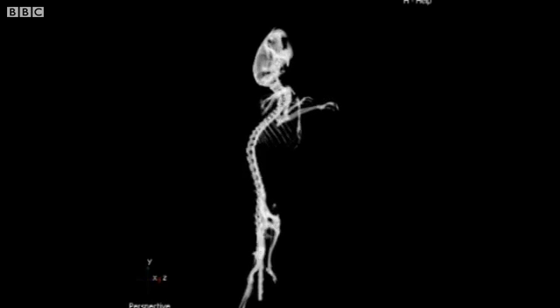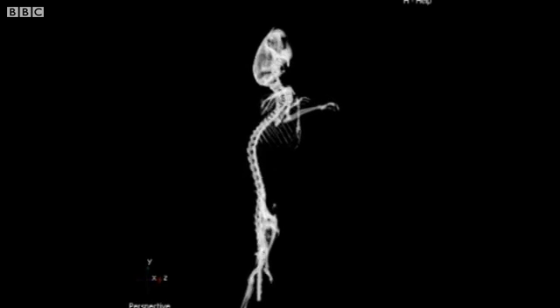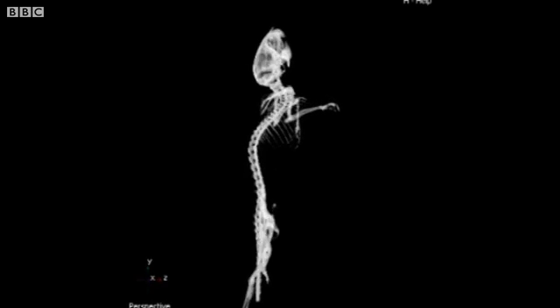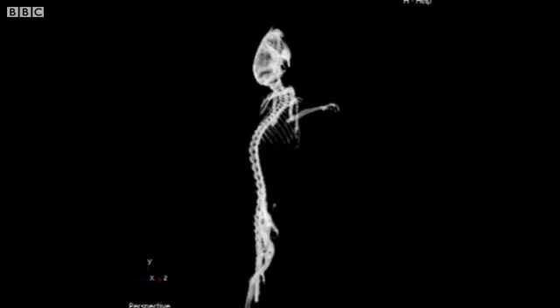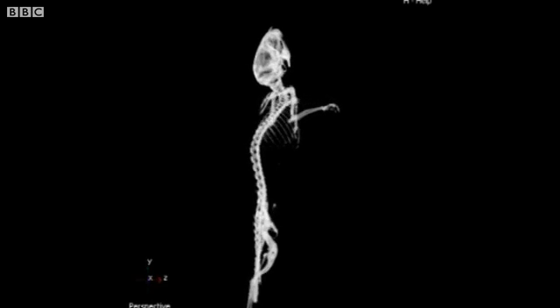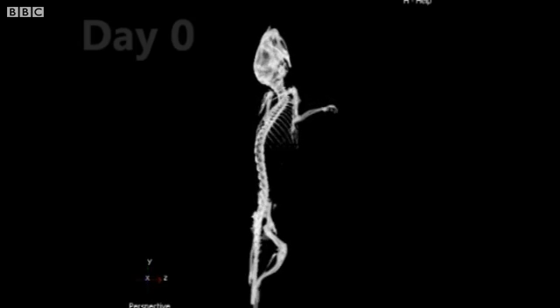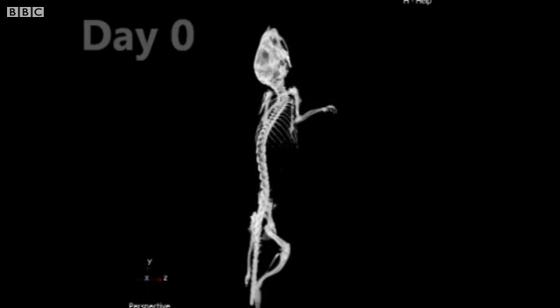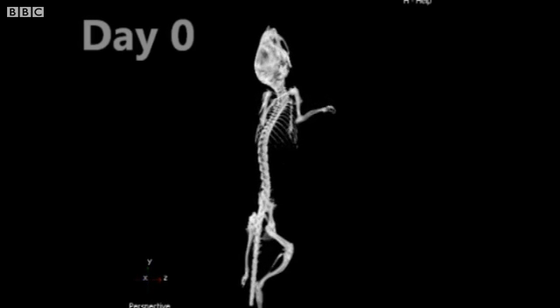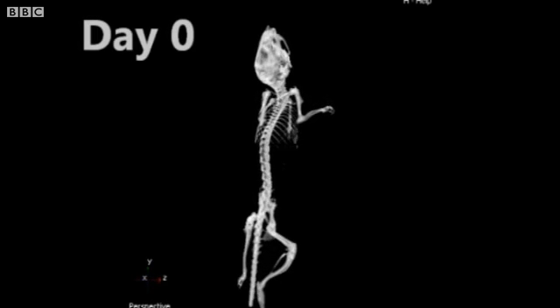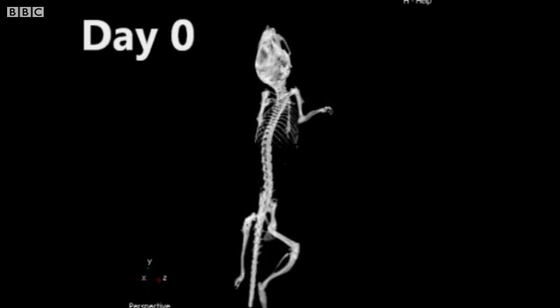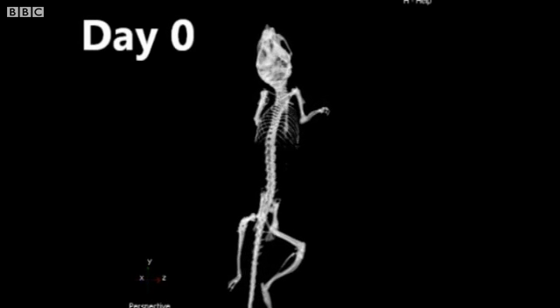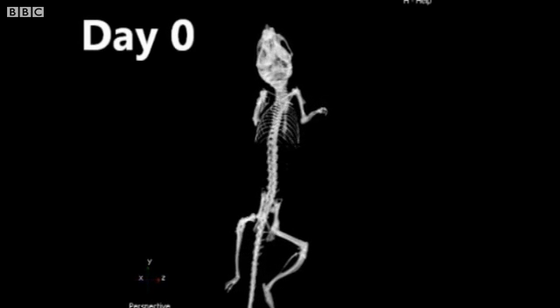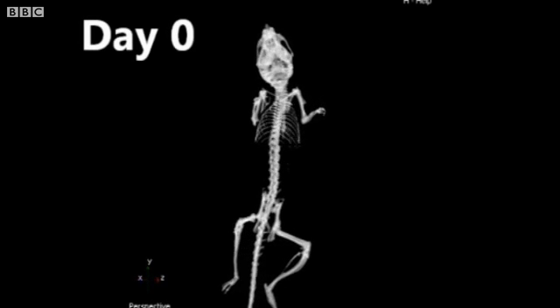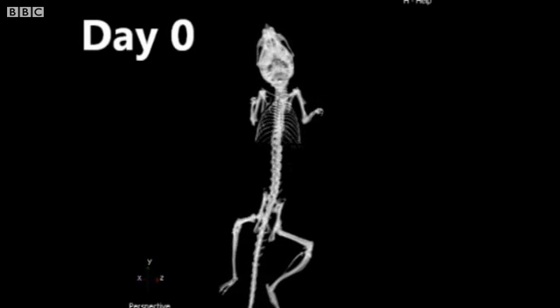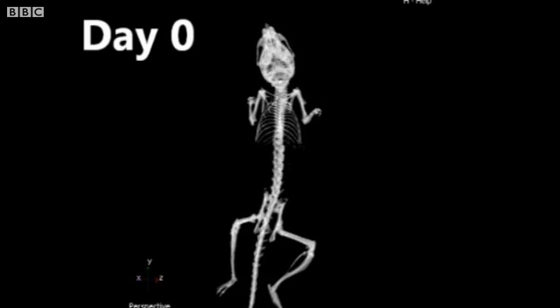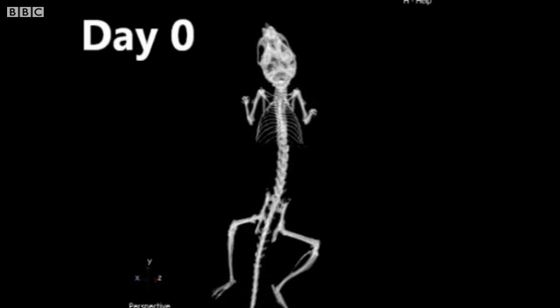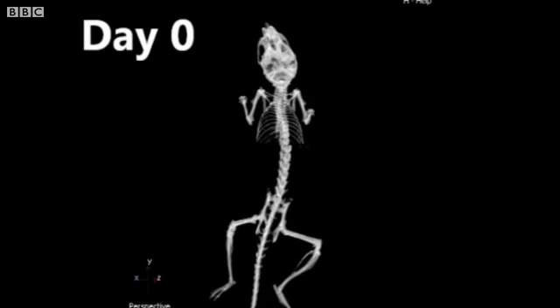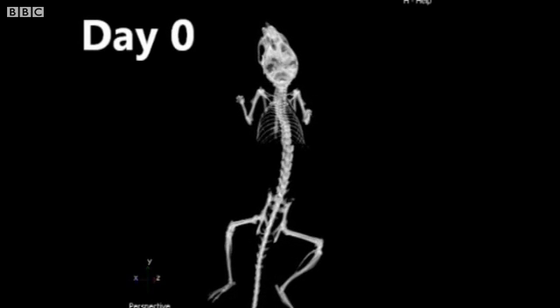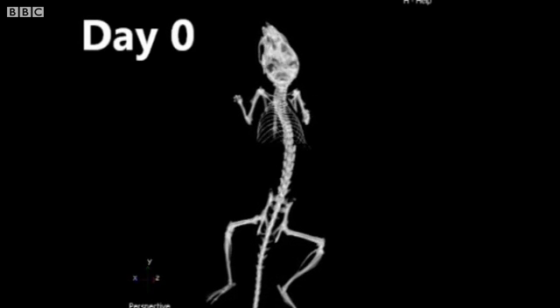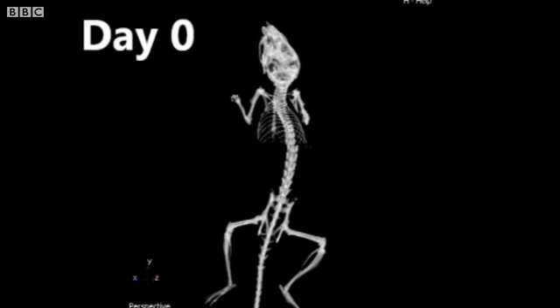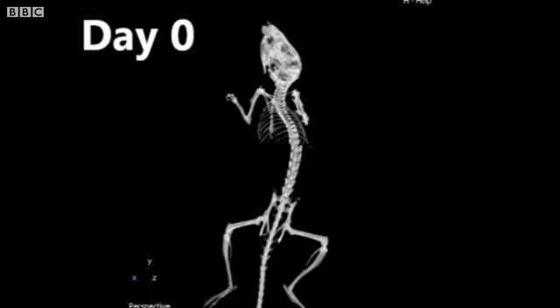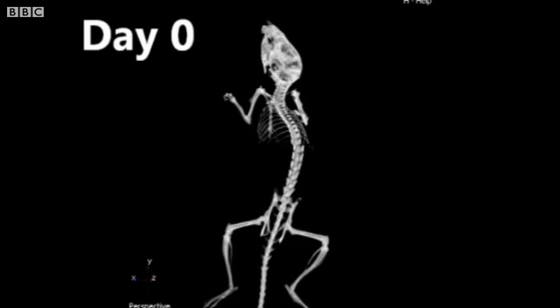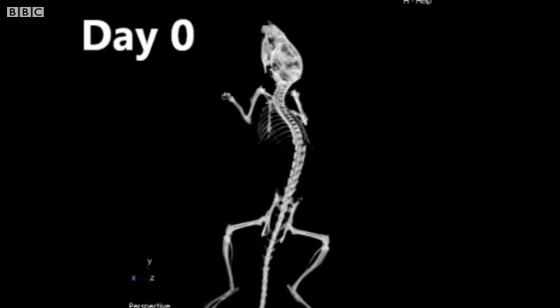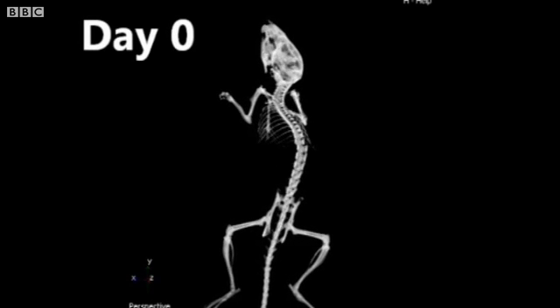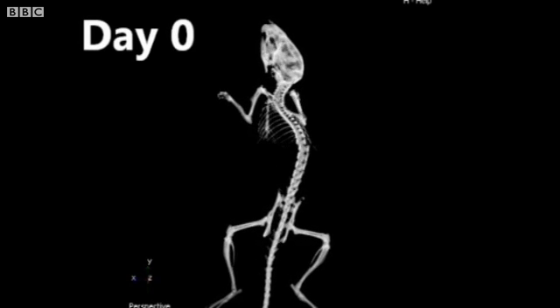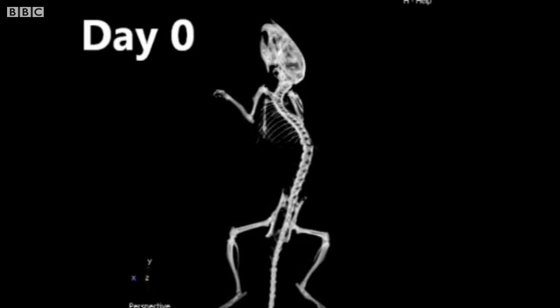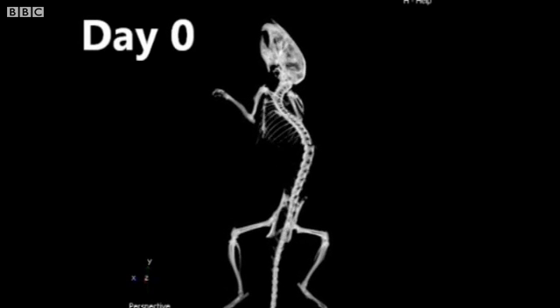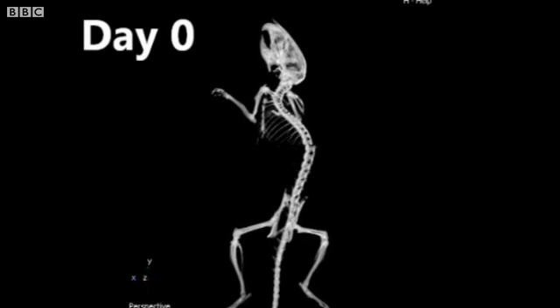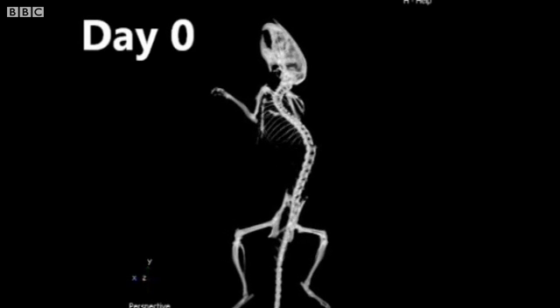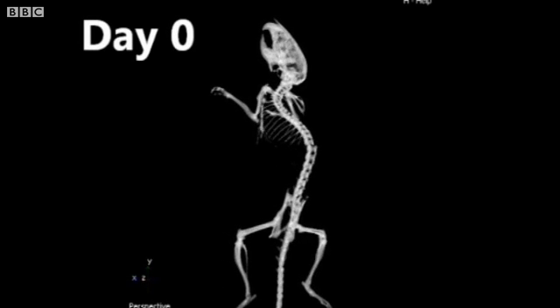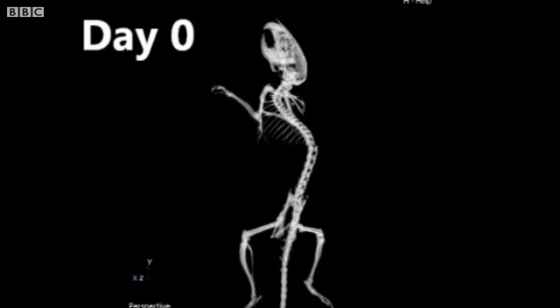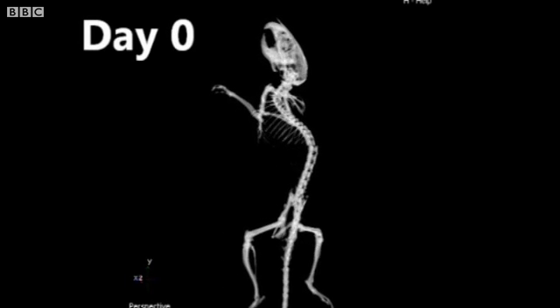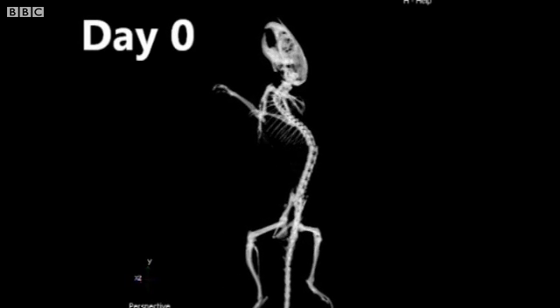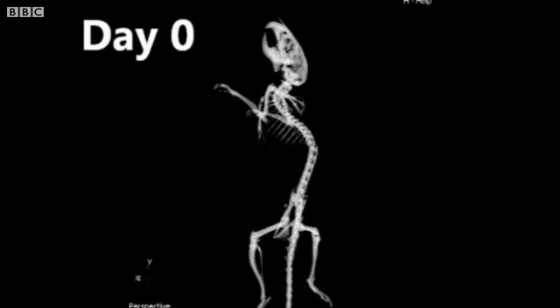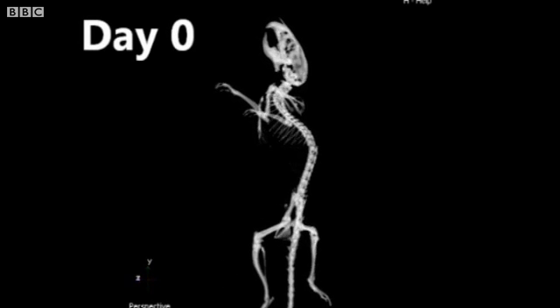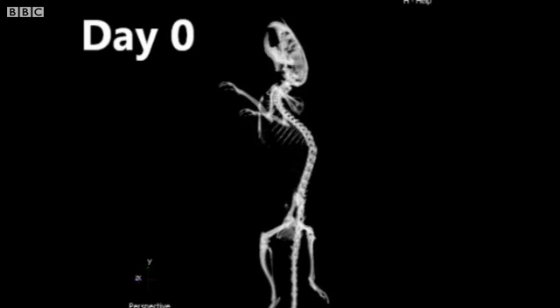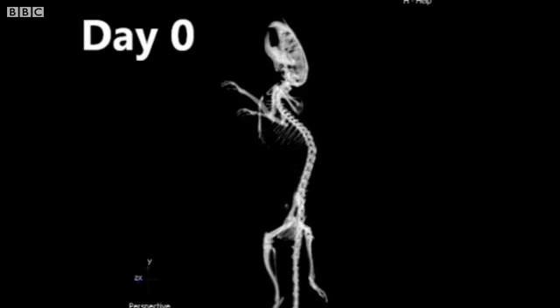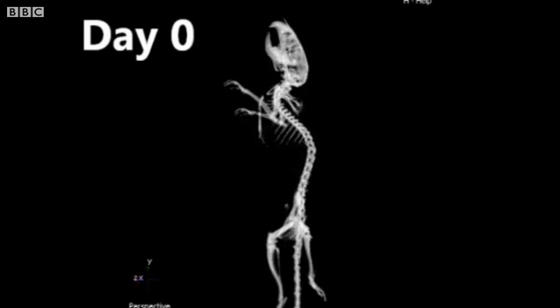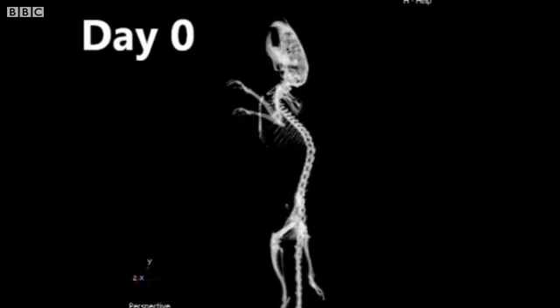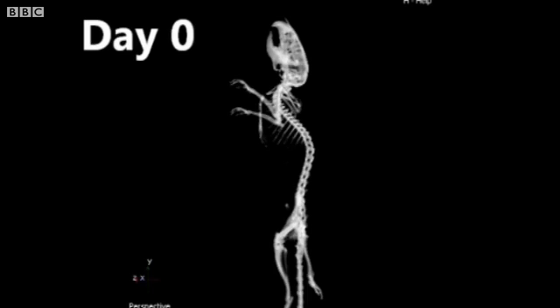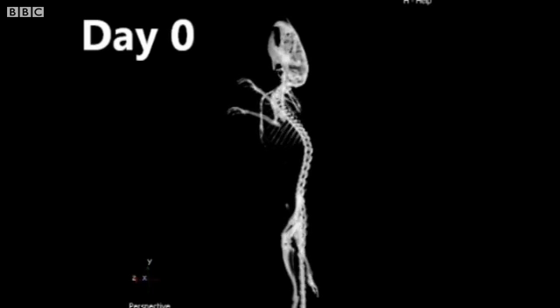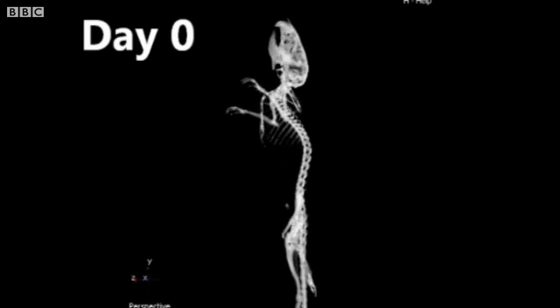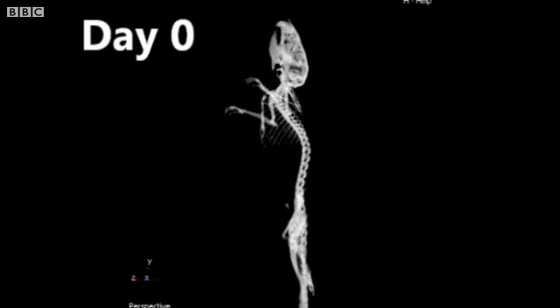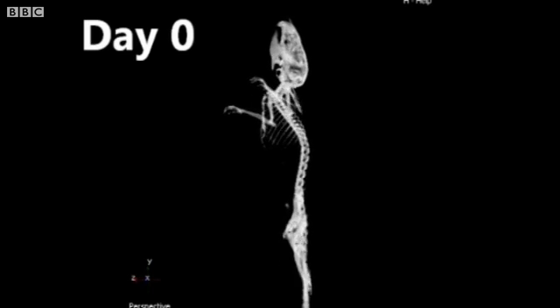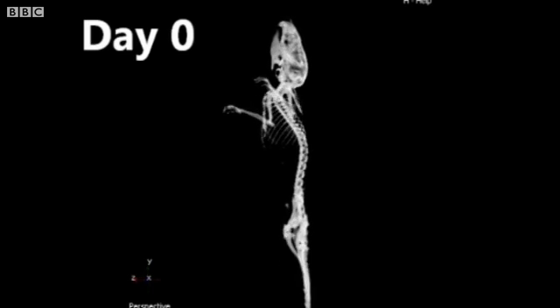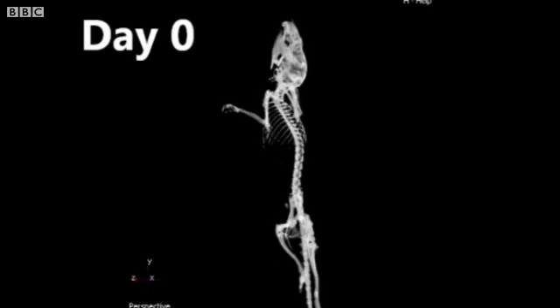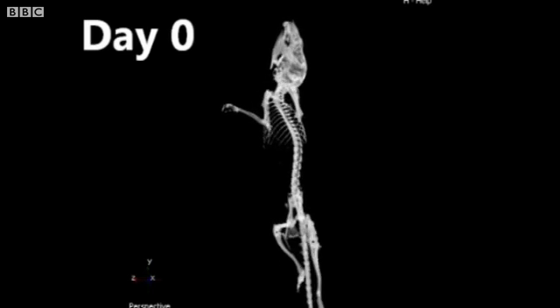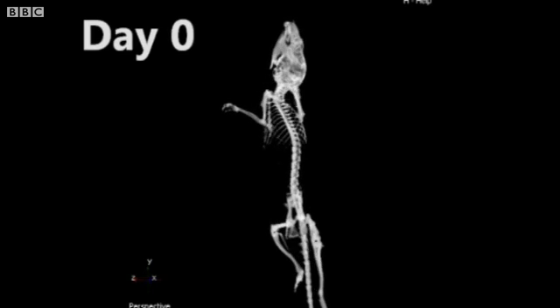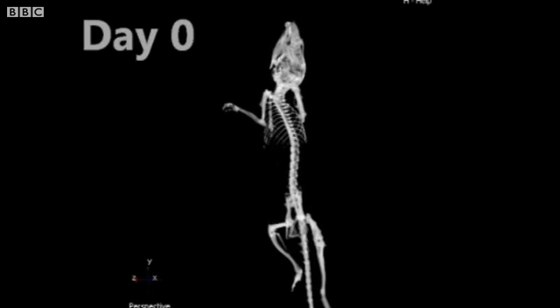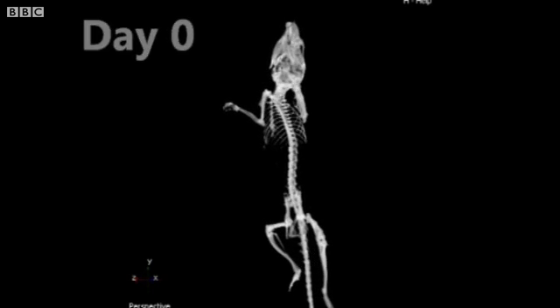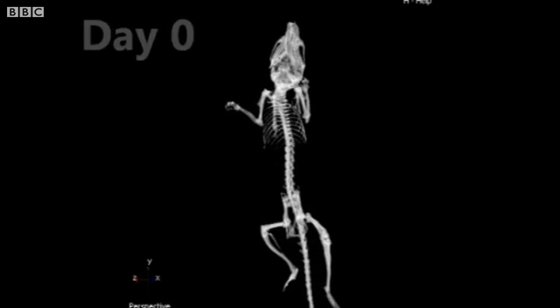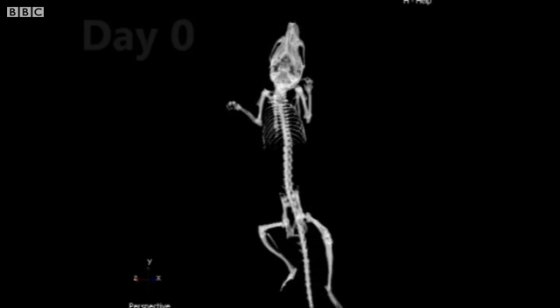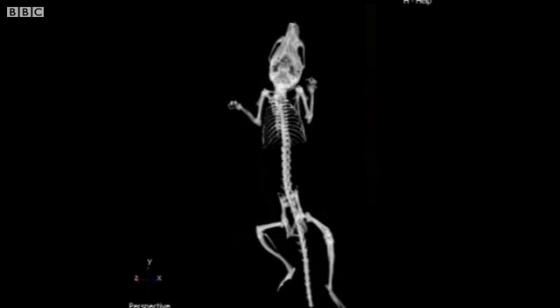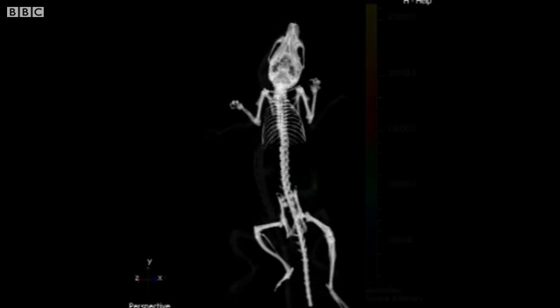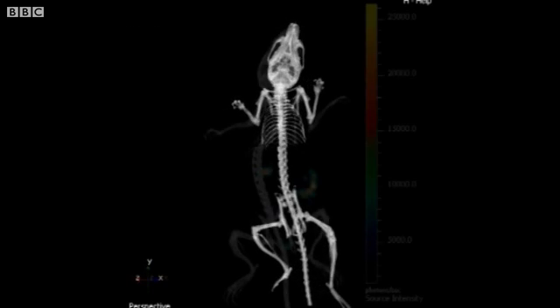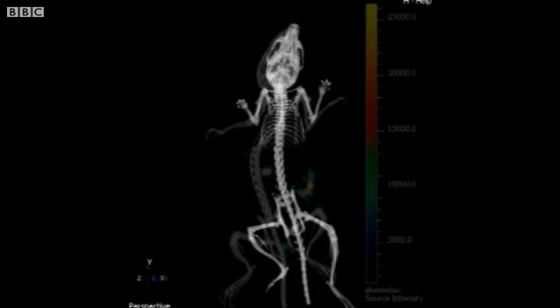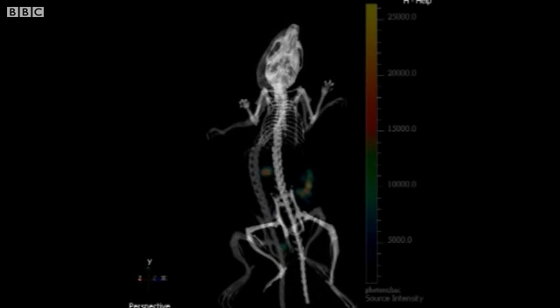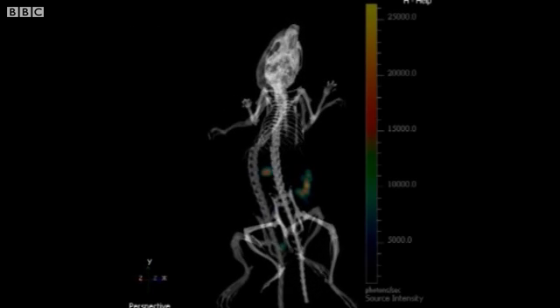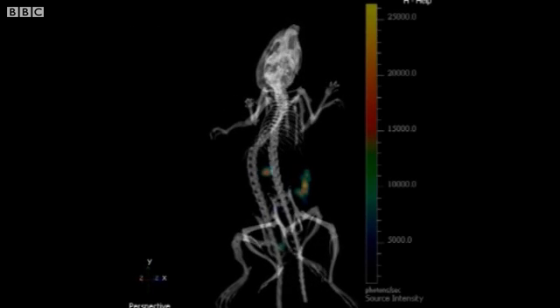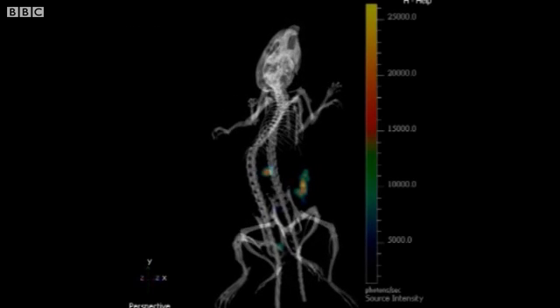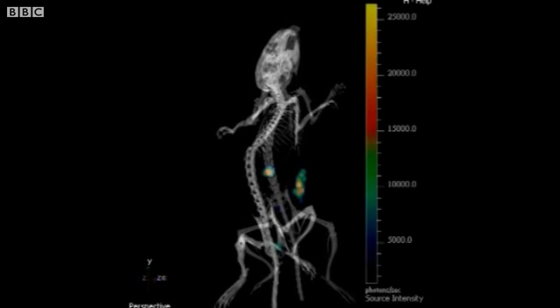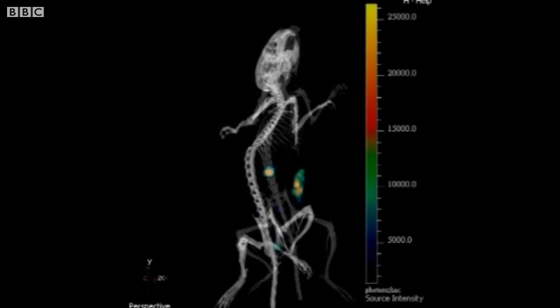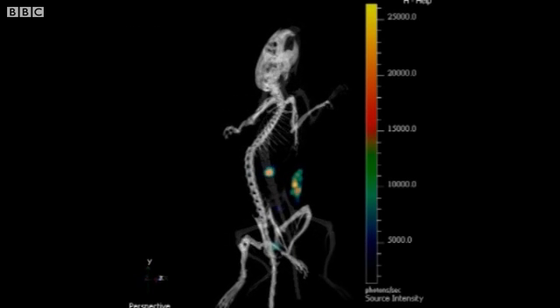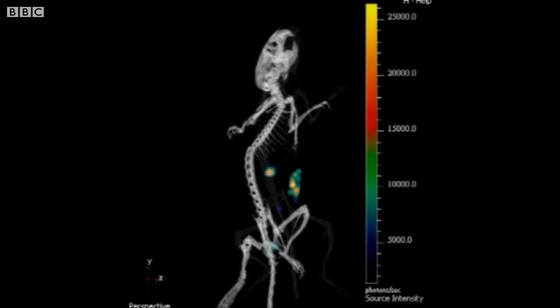This video shows a series of scans of a mouse with a gut infection. On day zero, everything is clear.